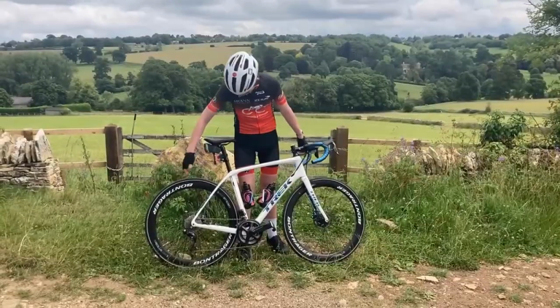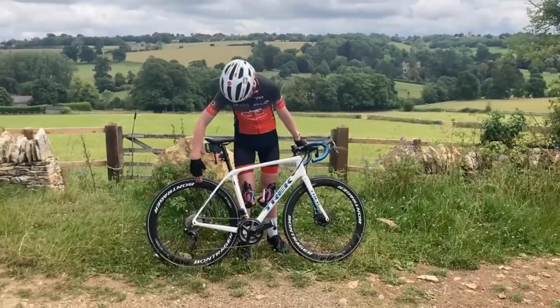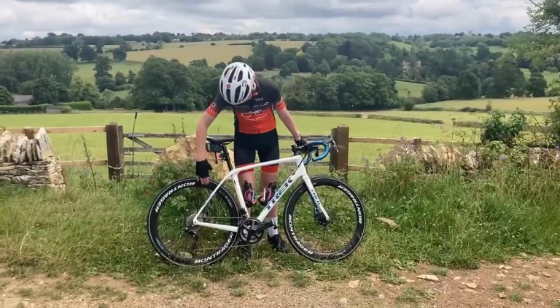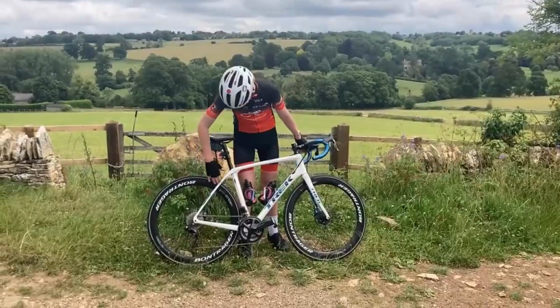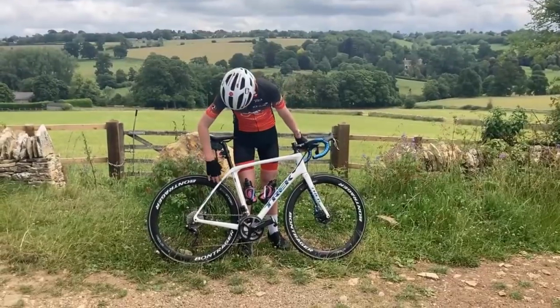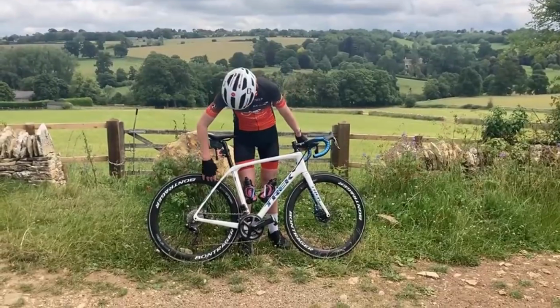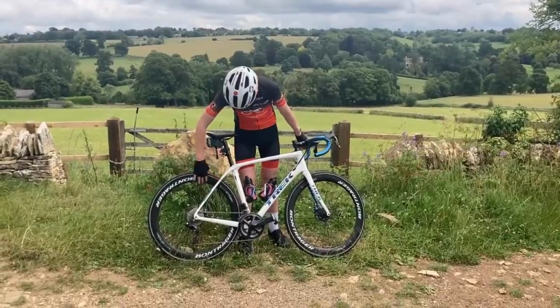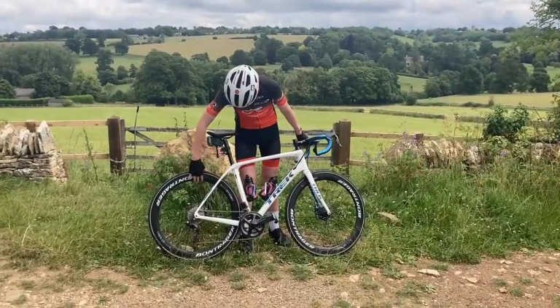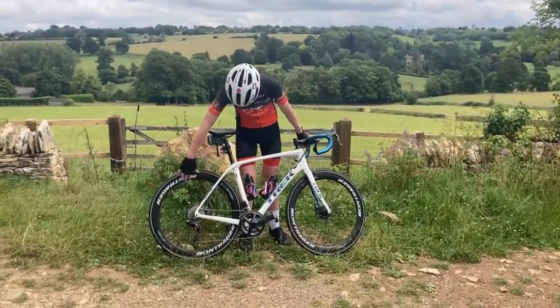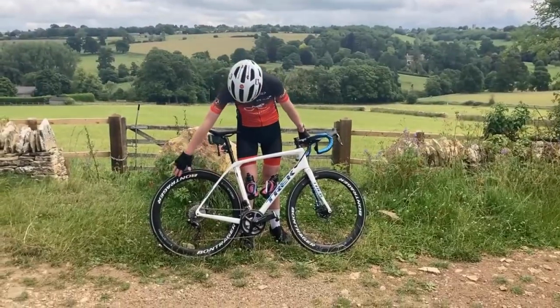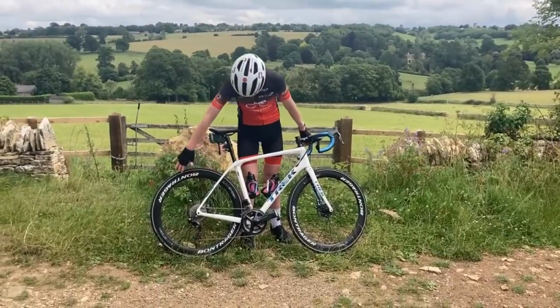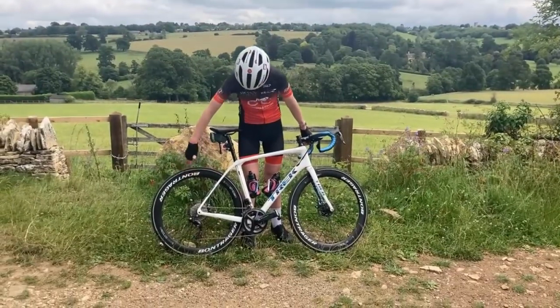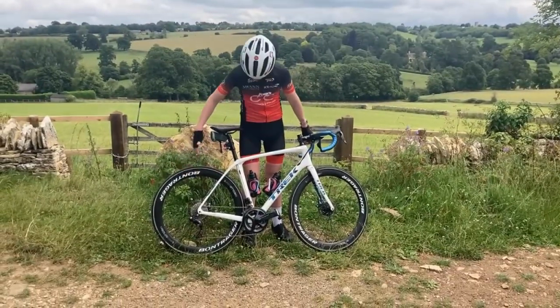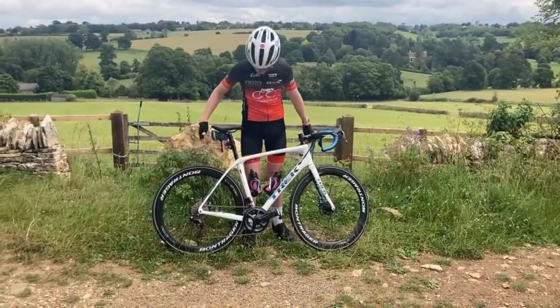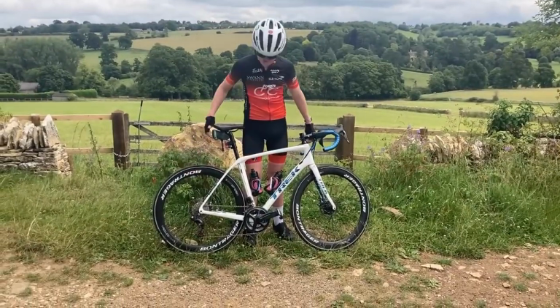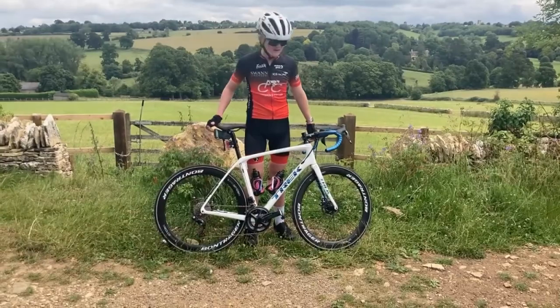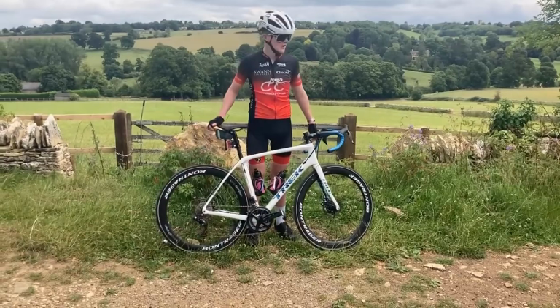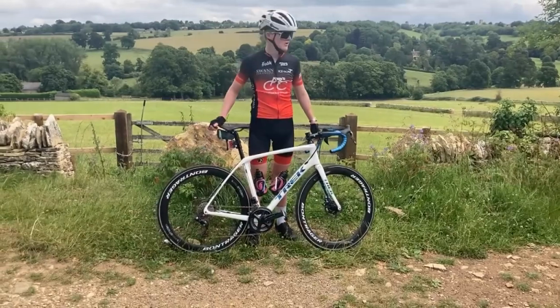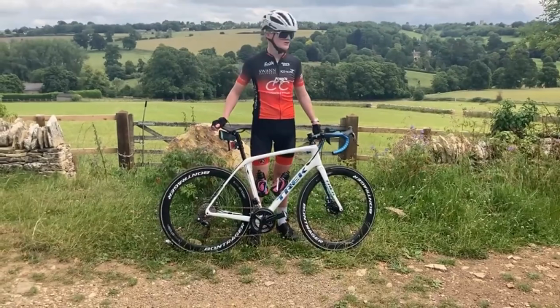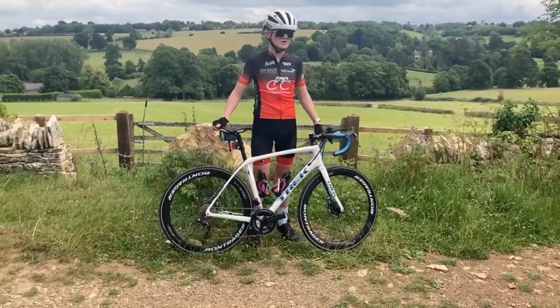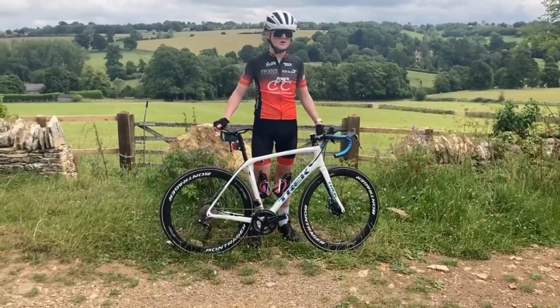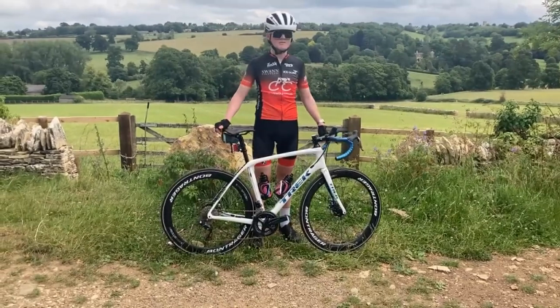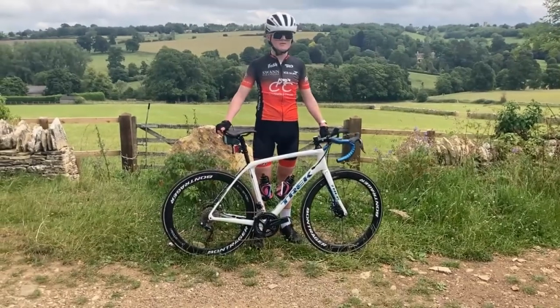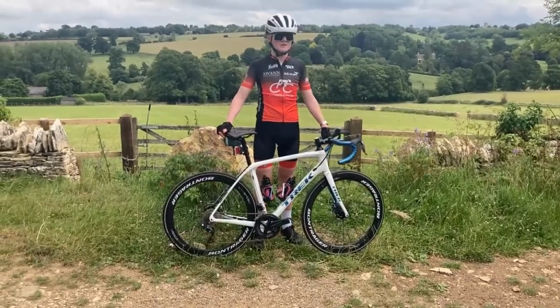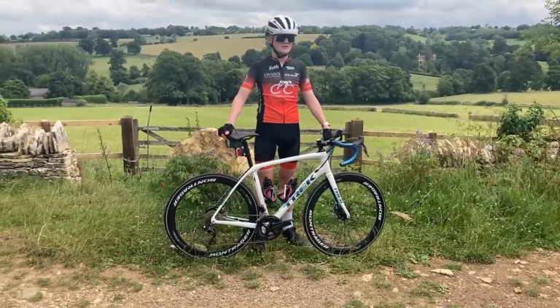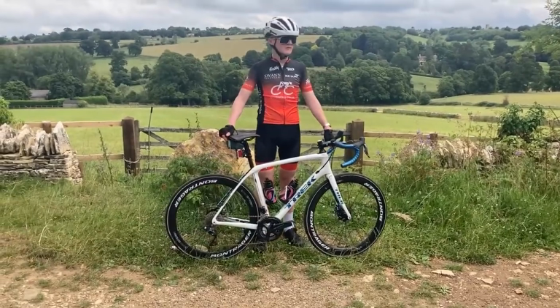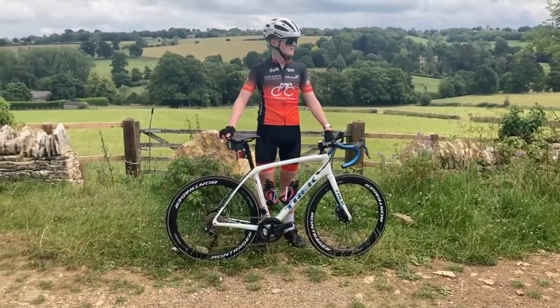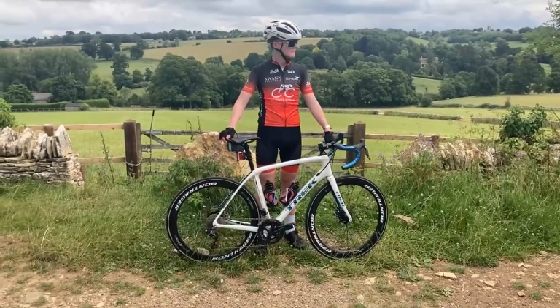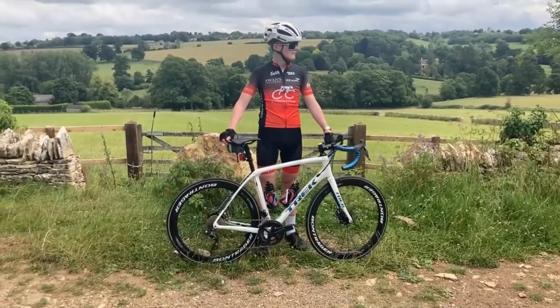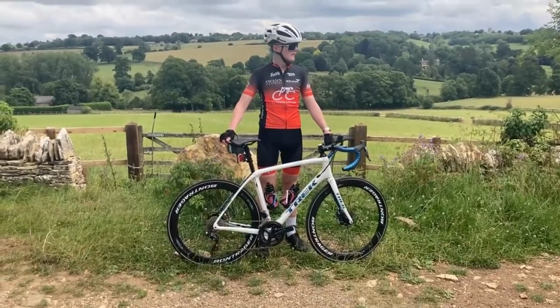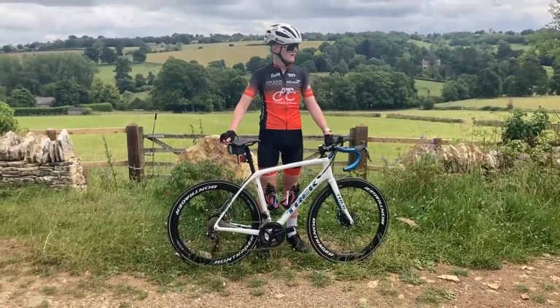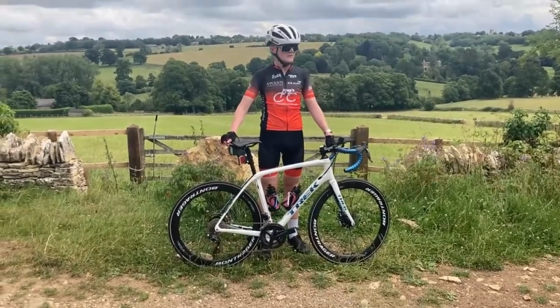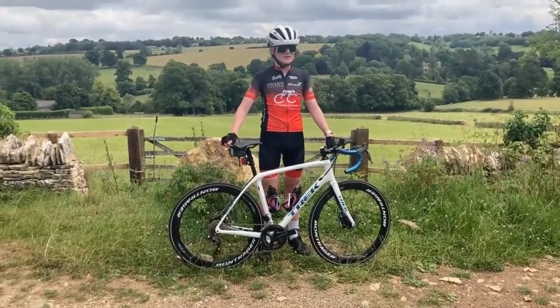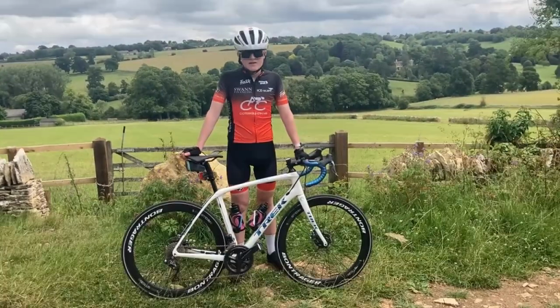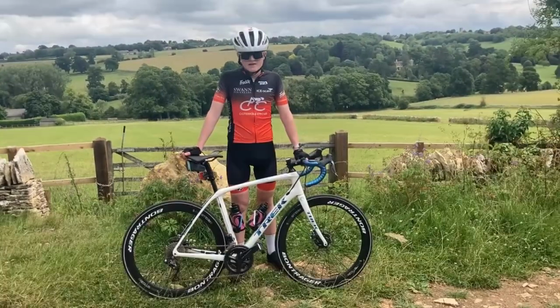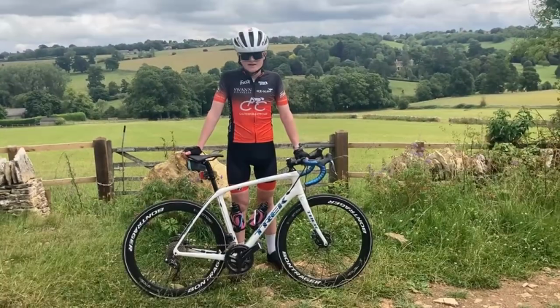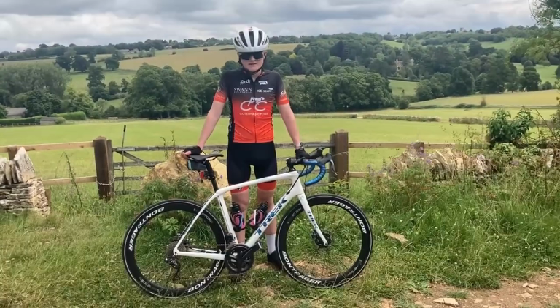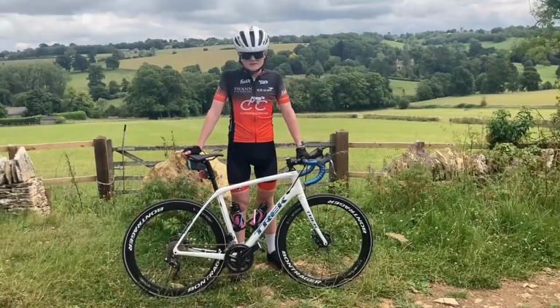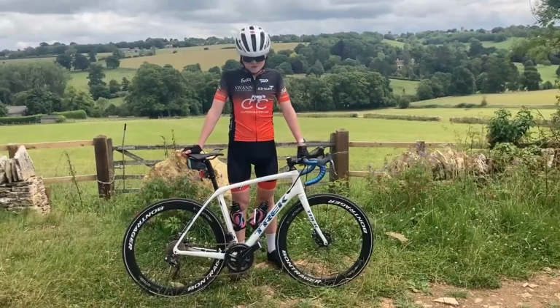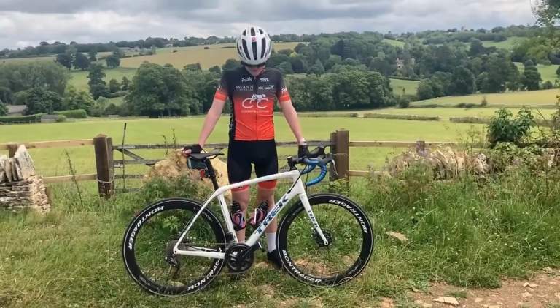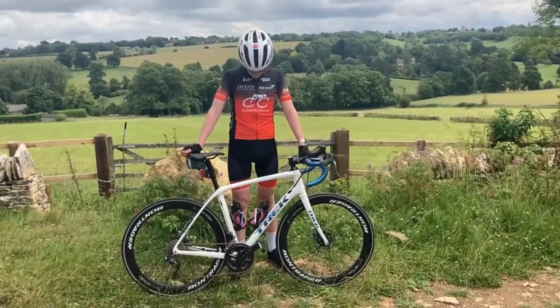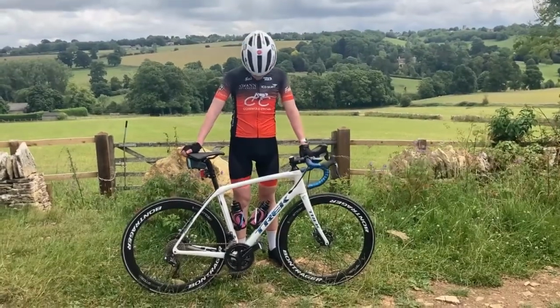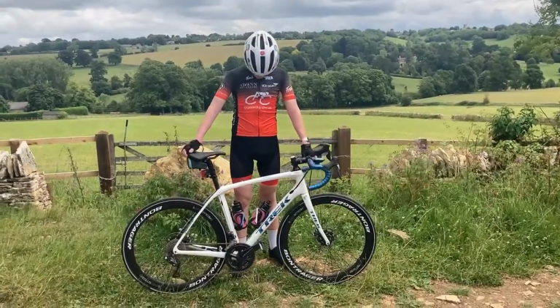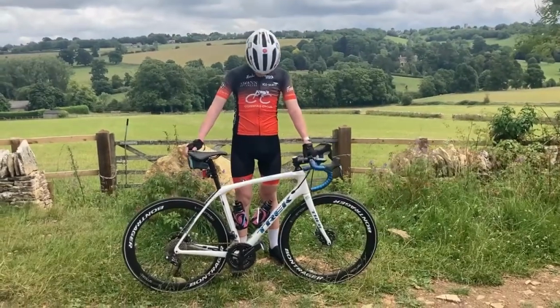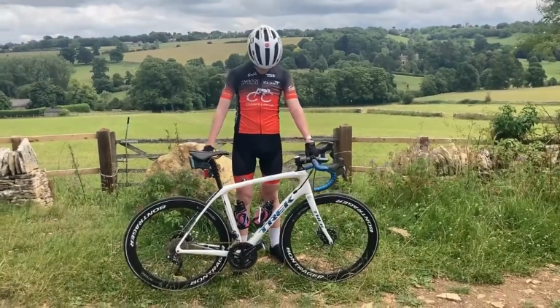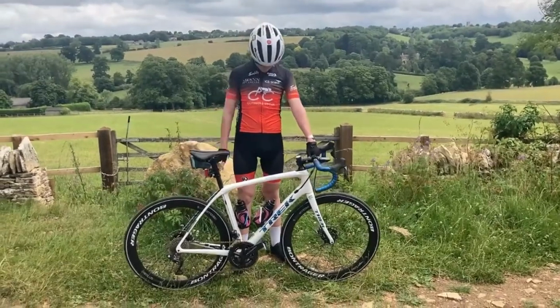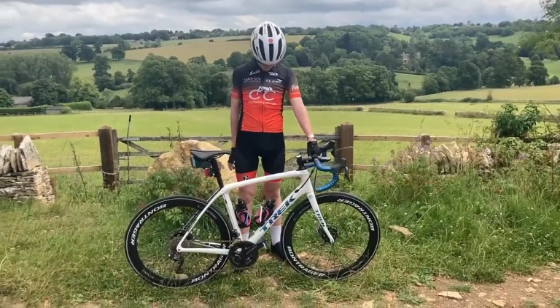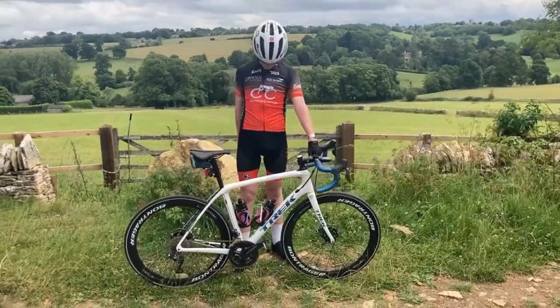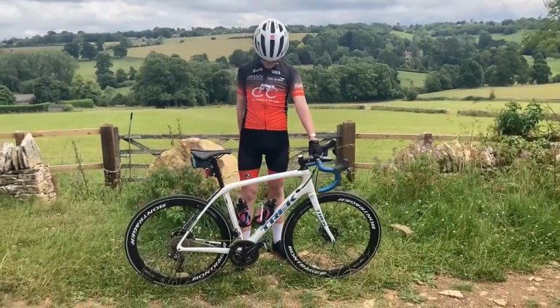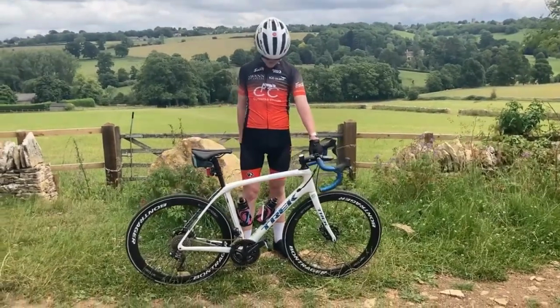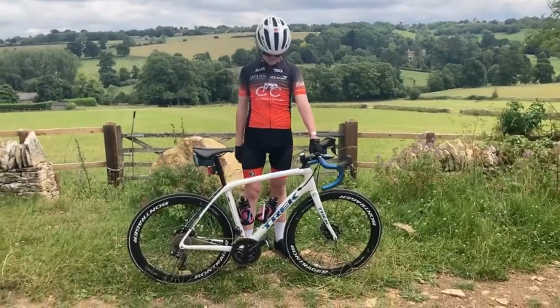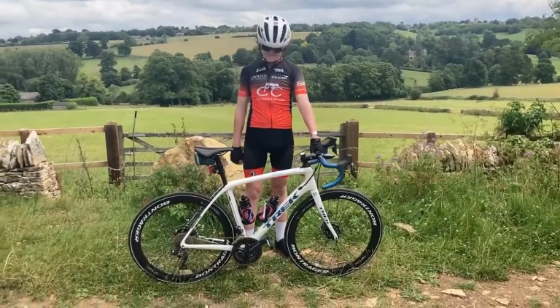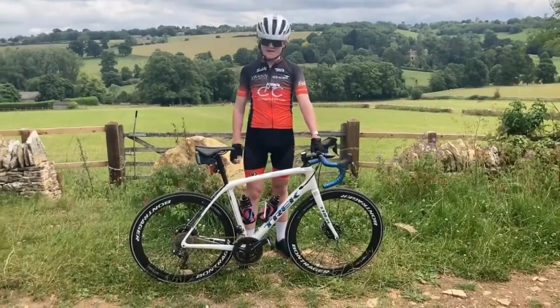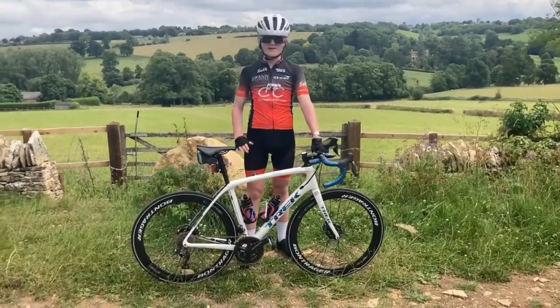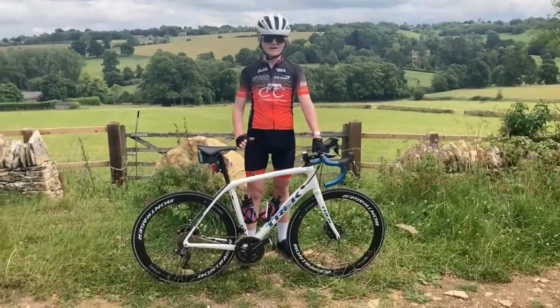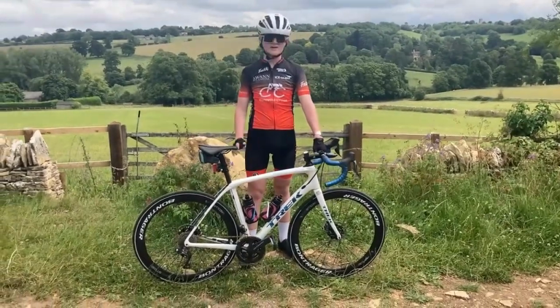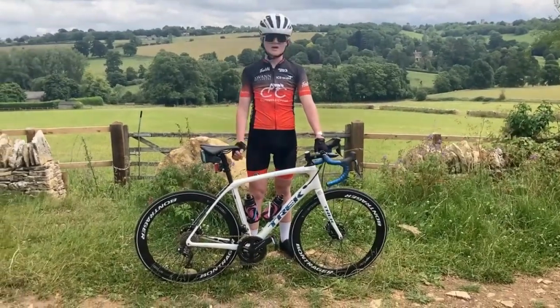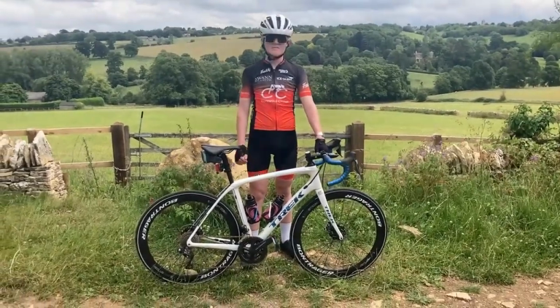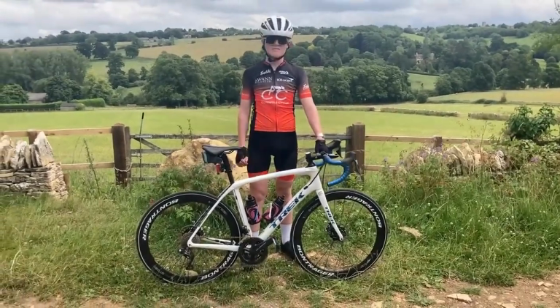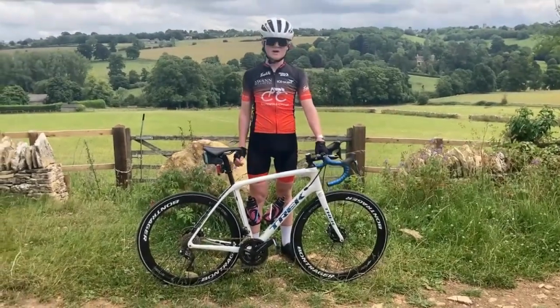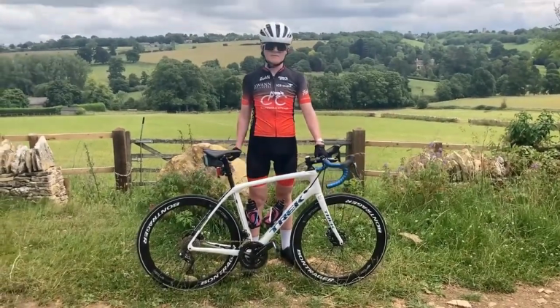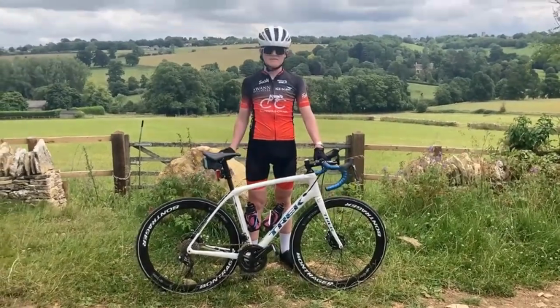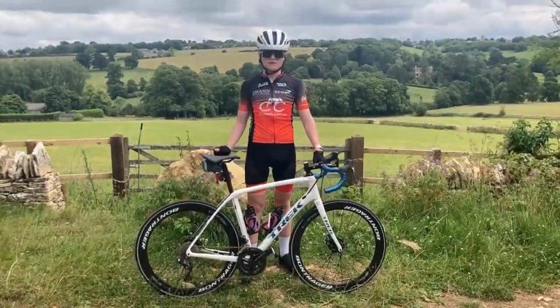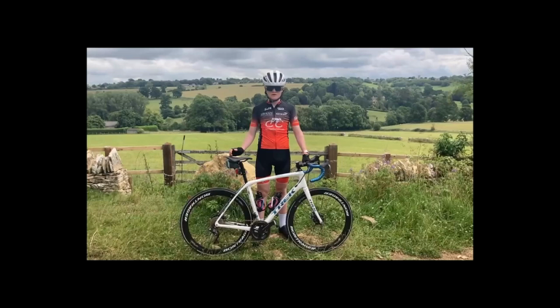And I'm finished off with some lovely Bontrager Aeolus Comp 5 wheels. This is of course a big step up for me because I've never had a carbon bike before.